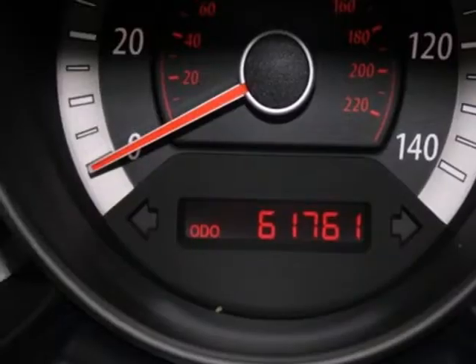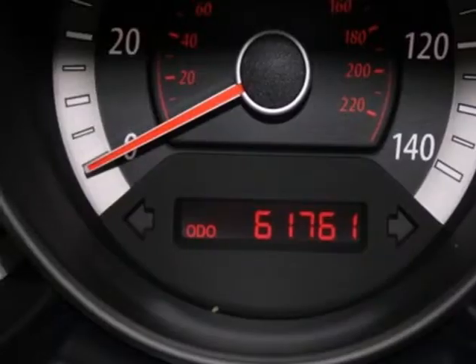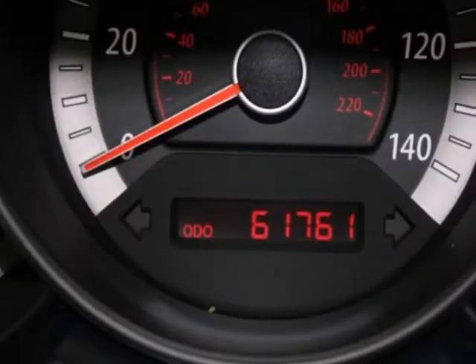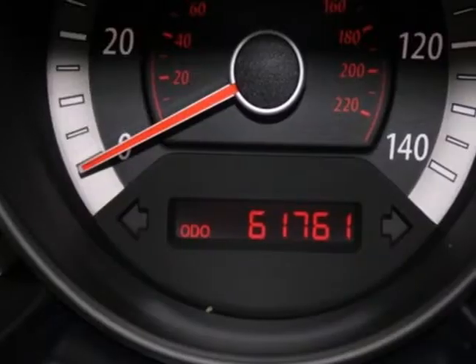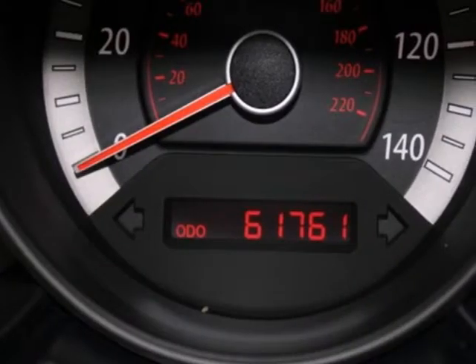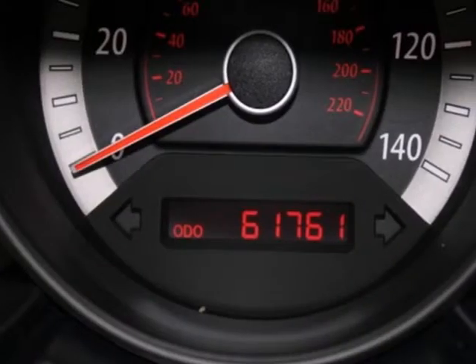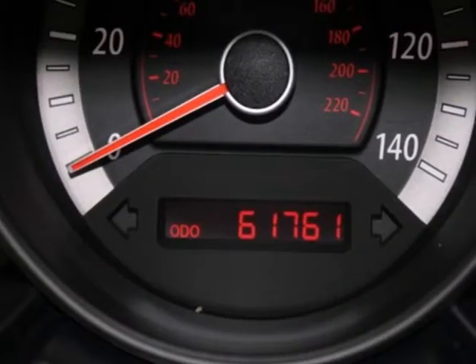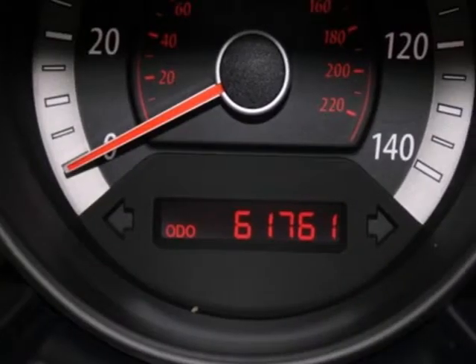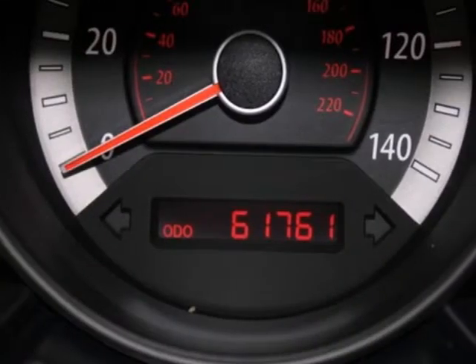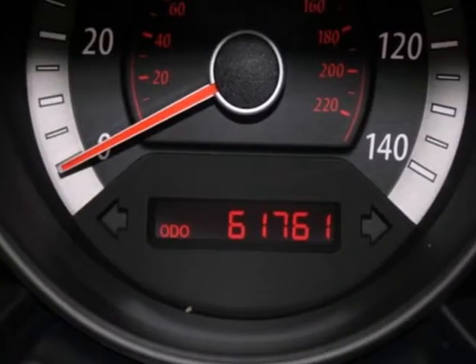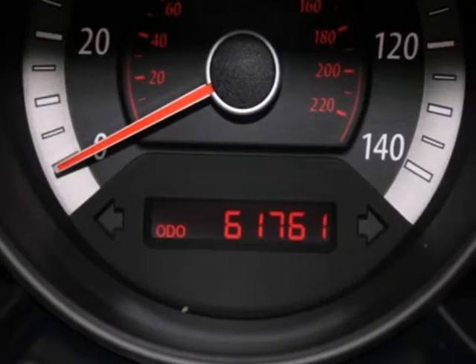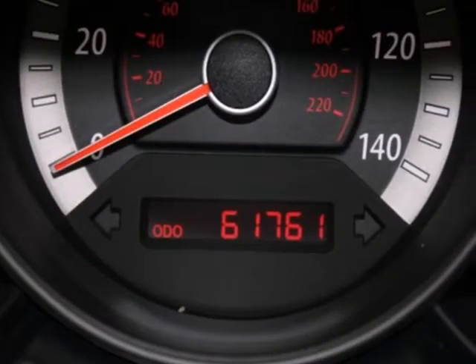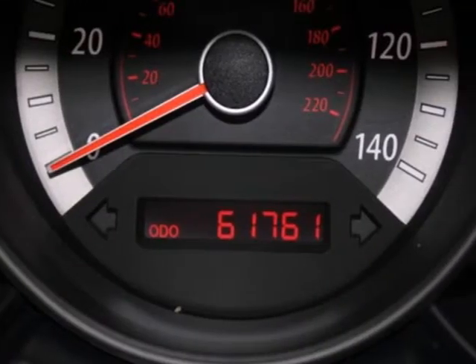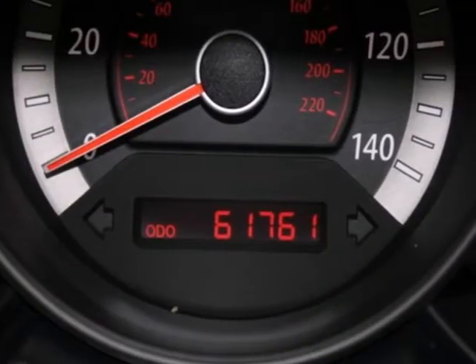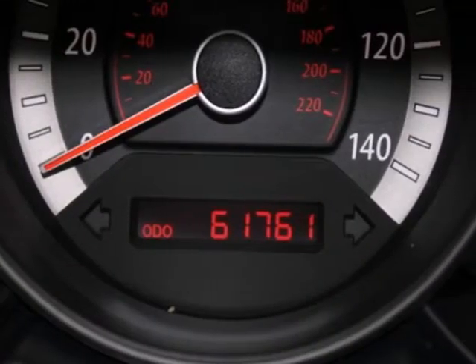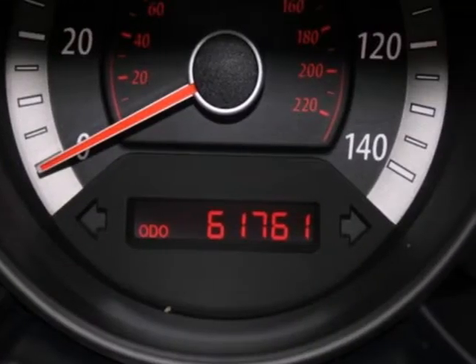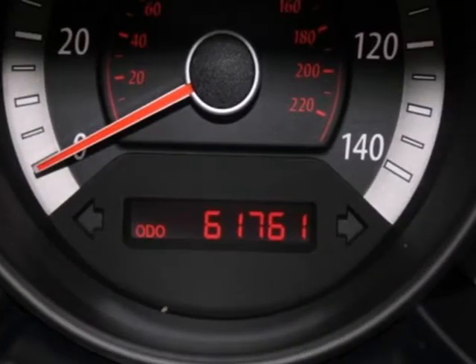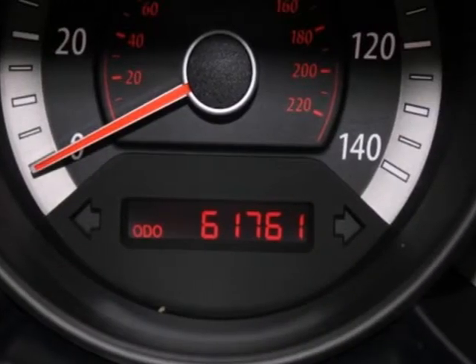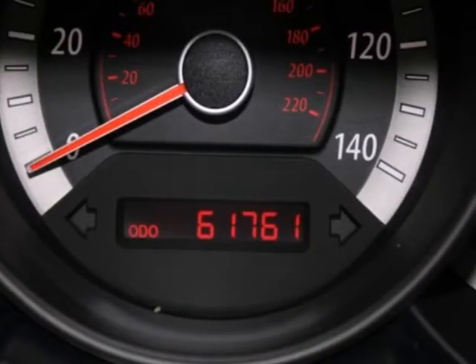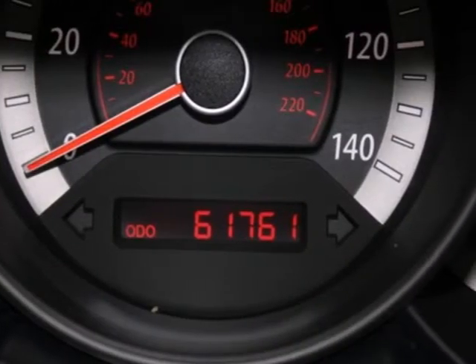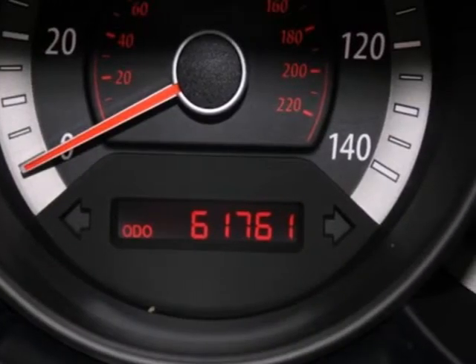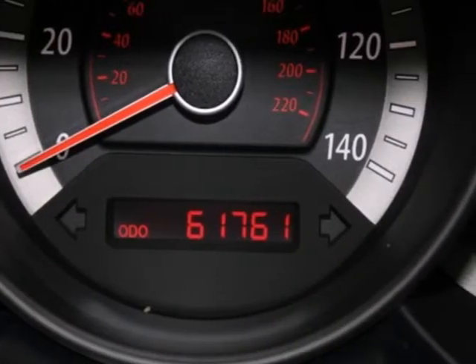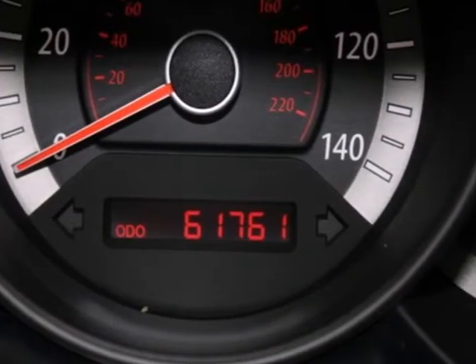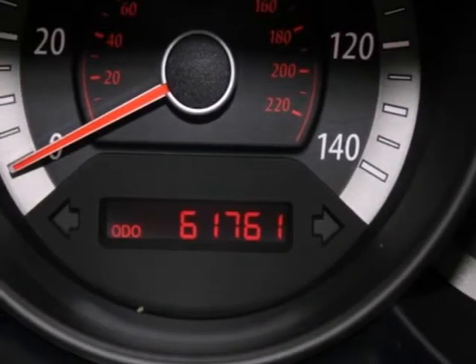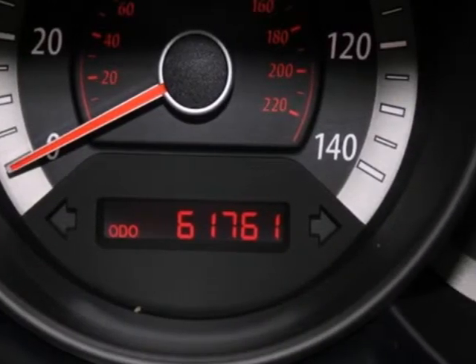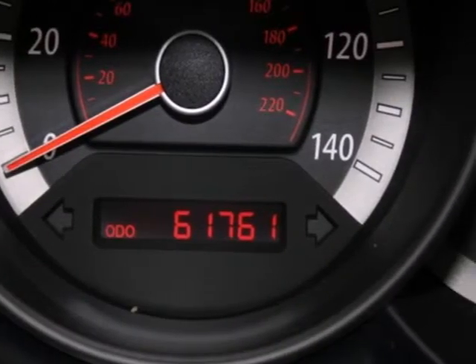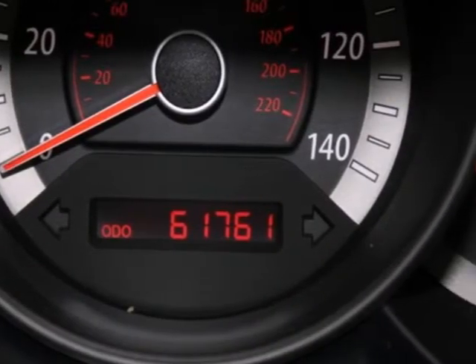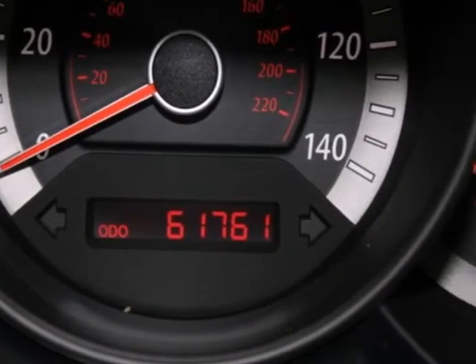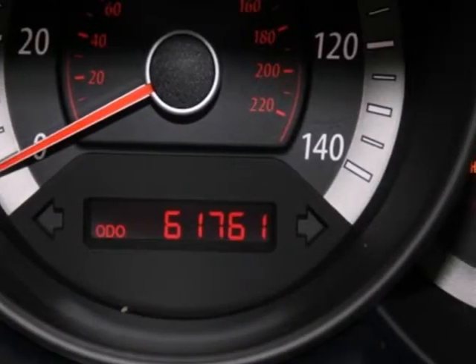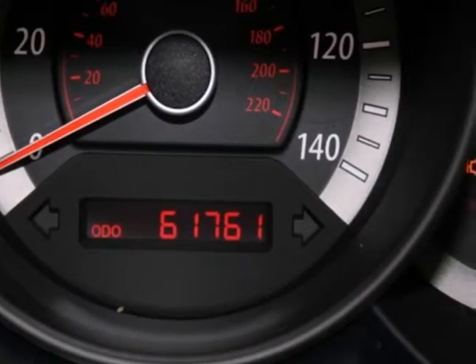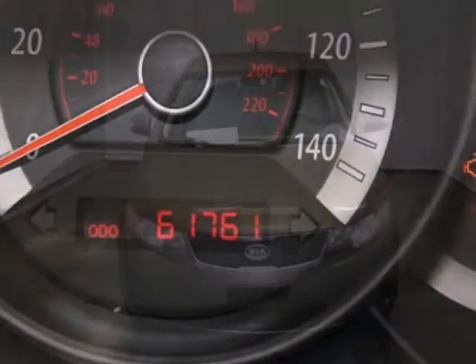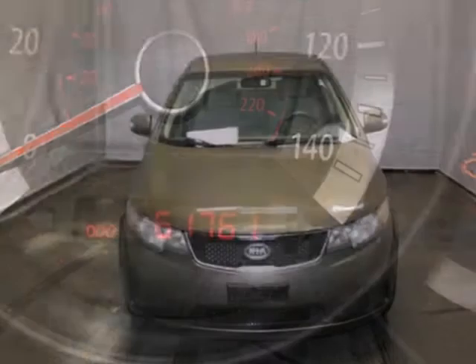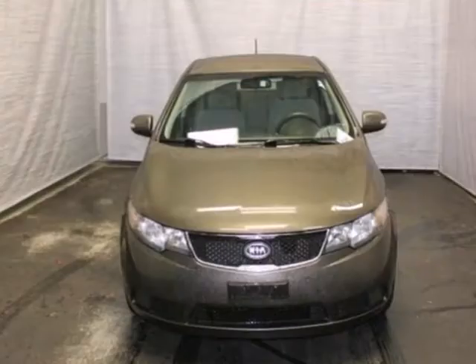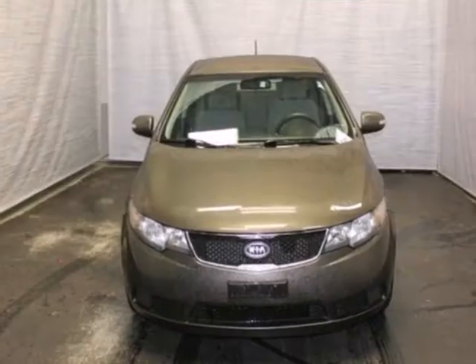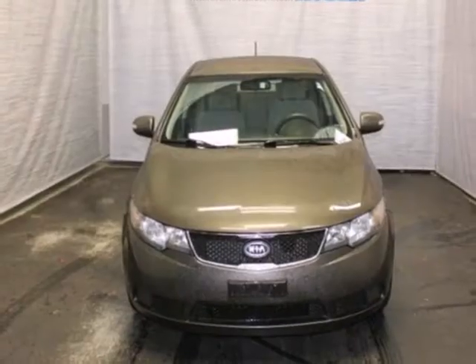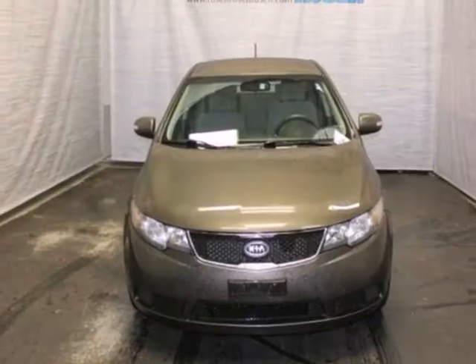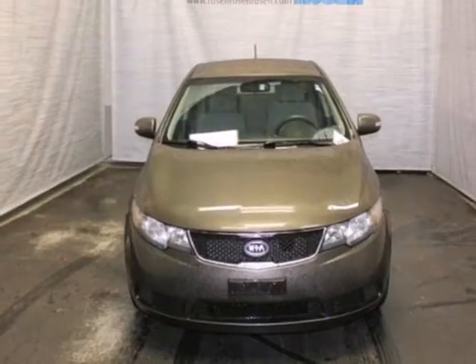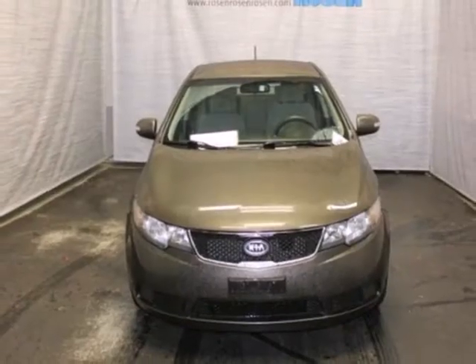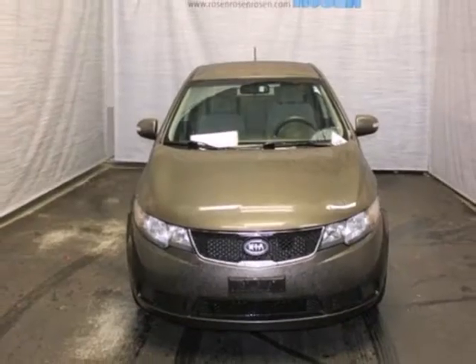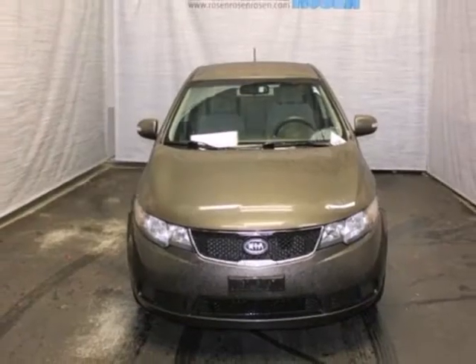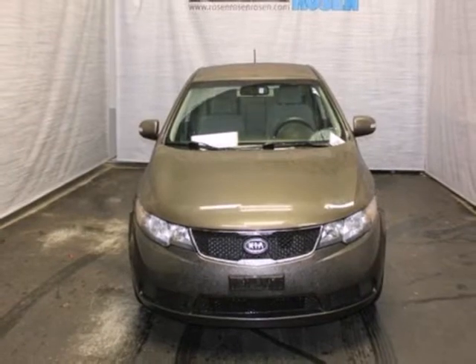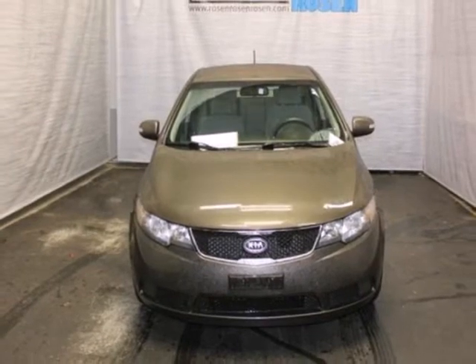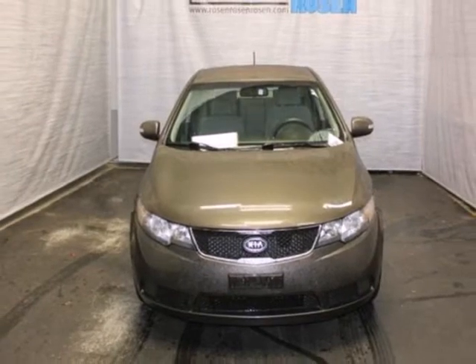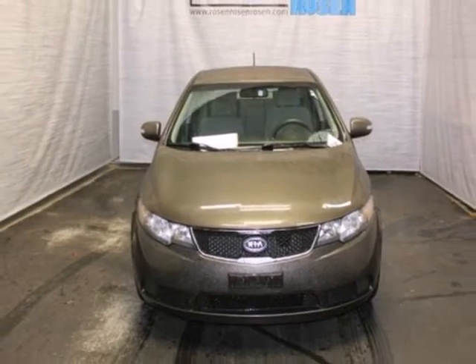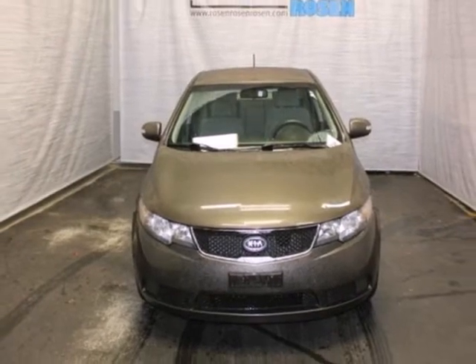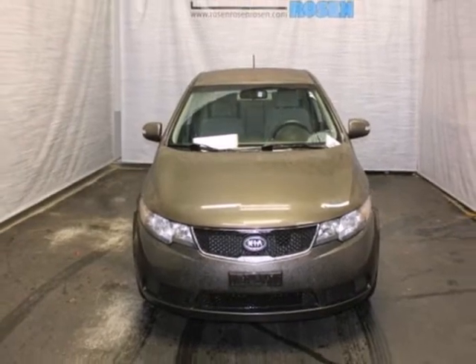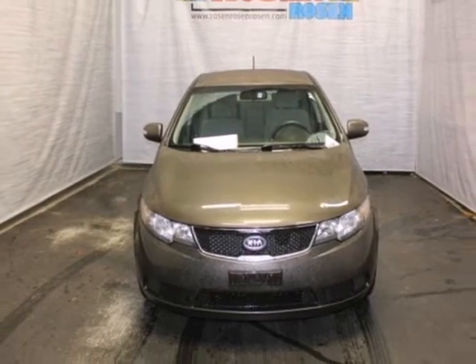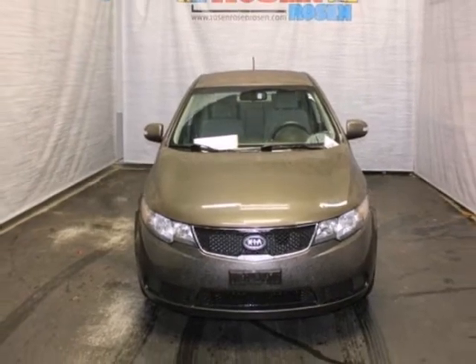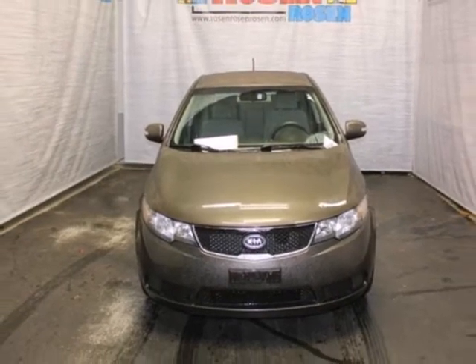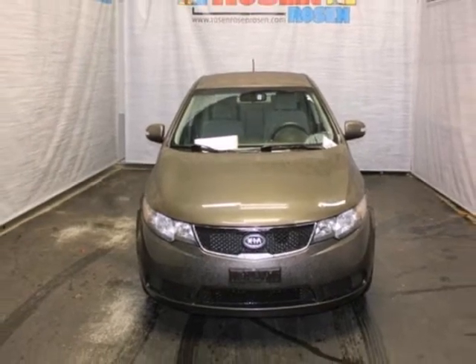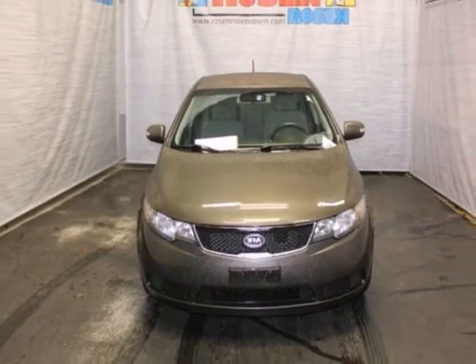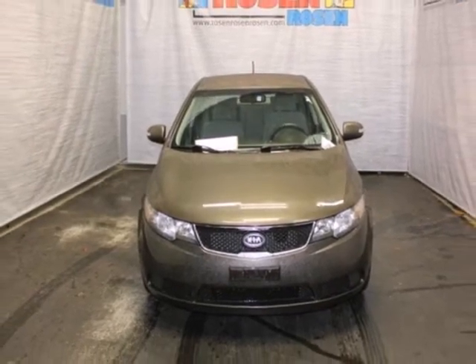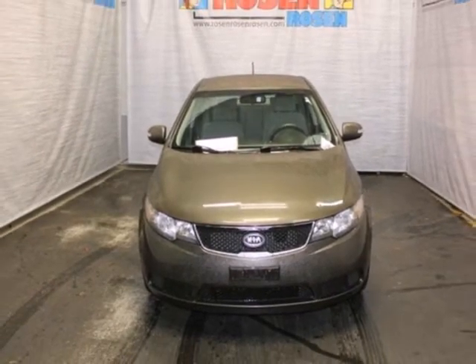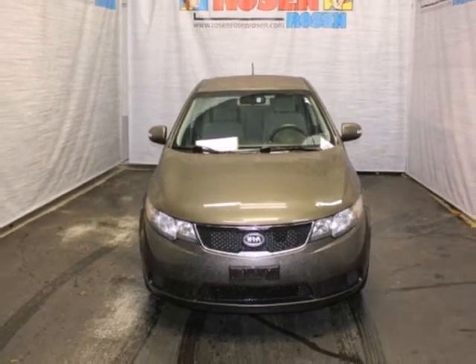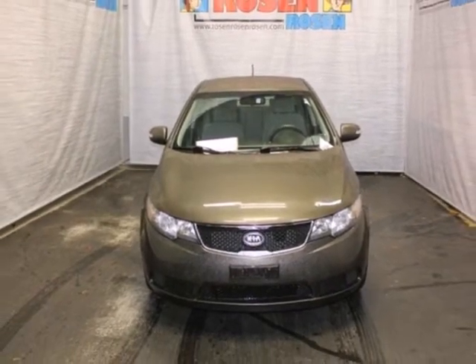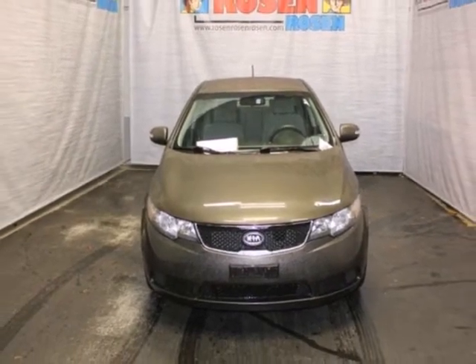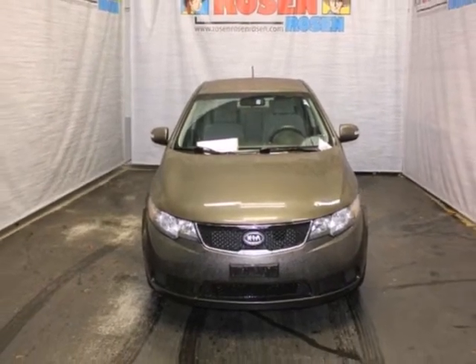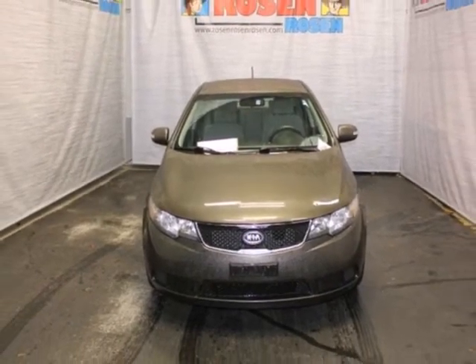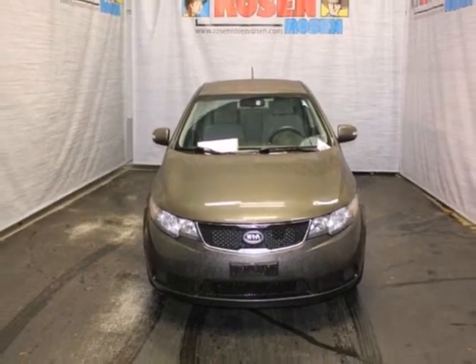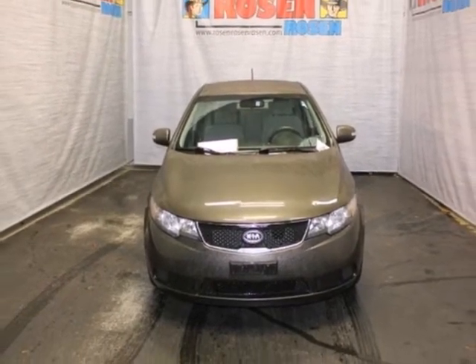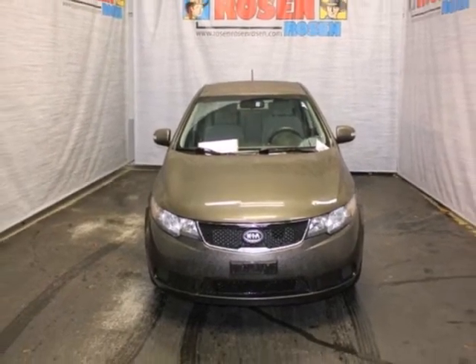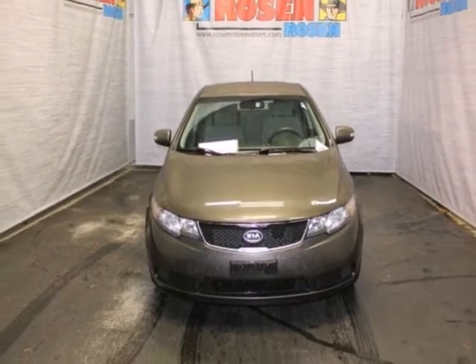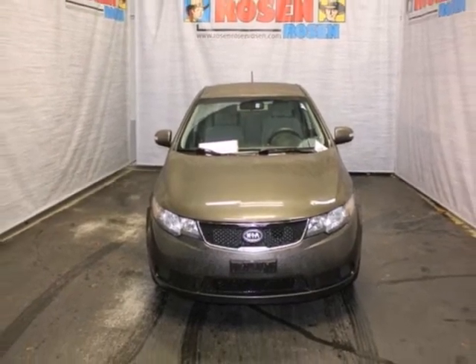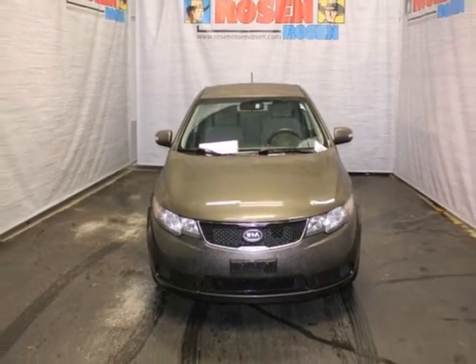The Forte gives you so much for so little with amazing handling, sleek styling, and an incredible array of standard features.